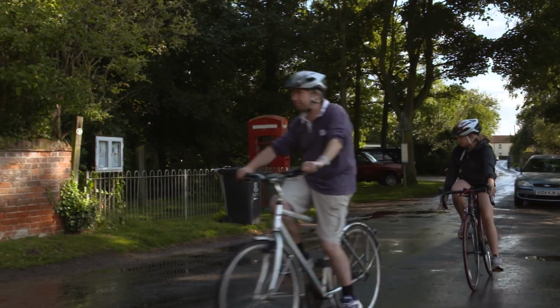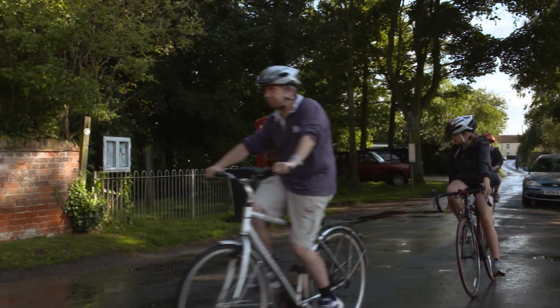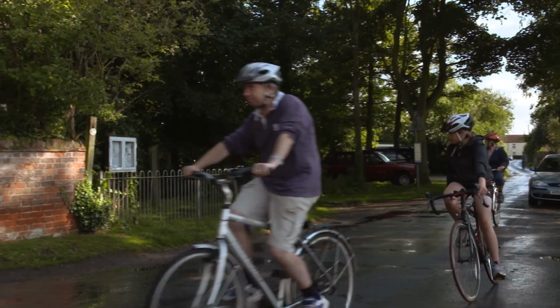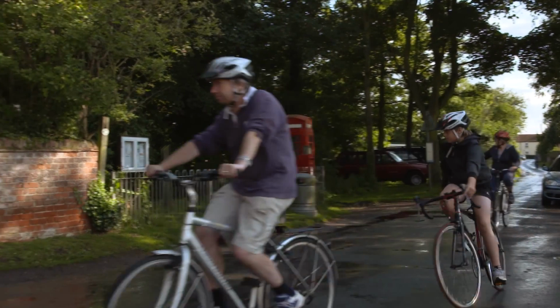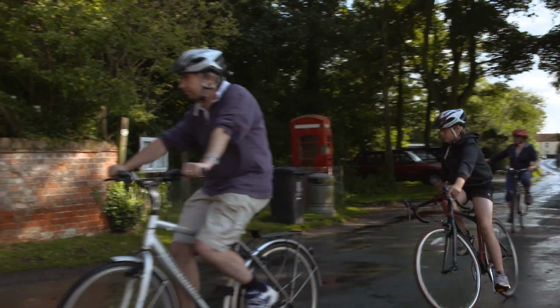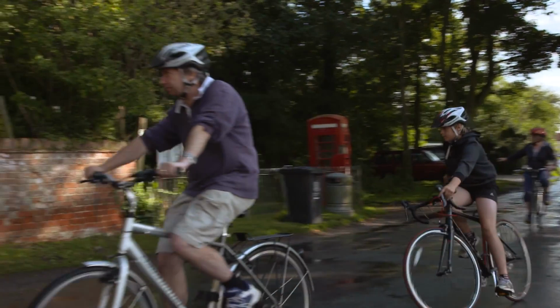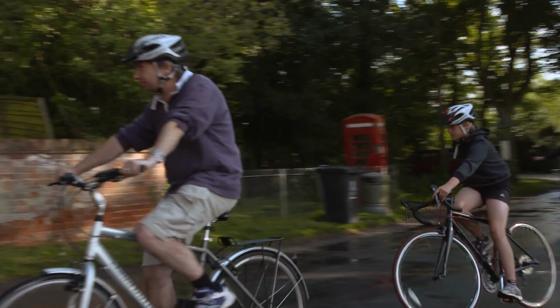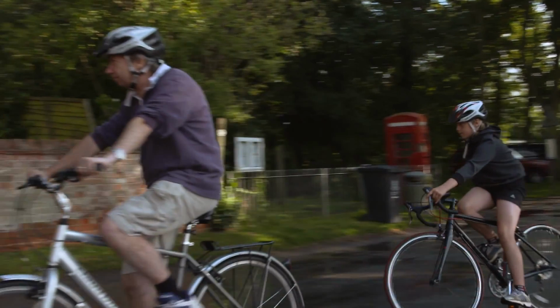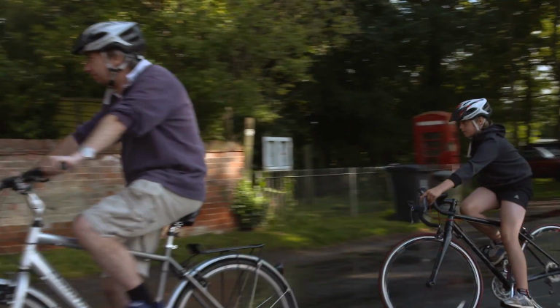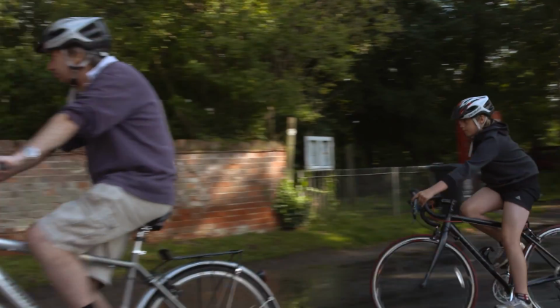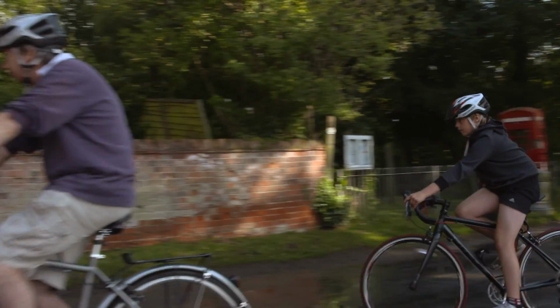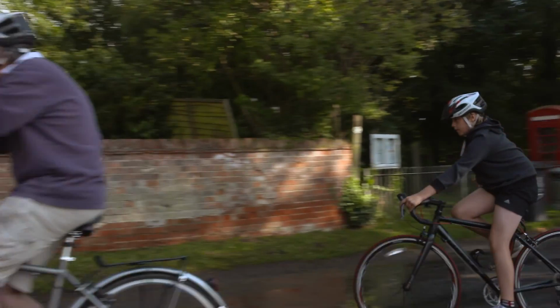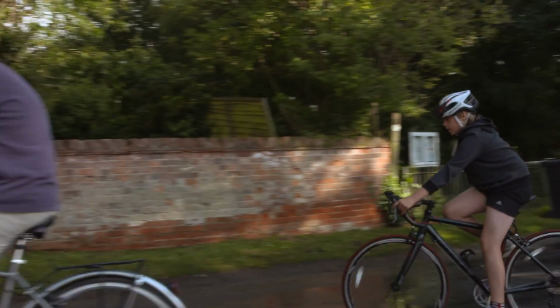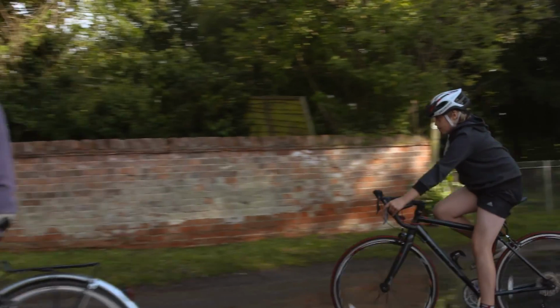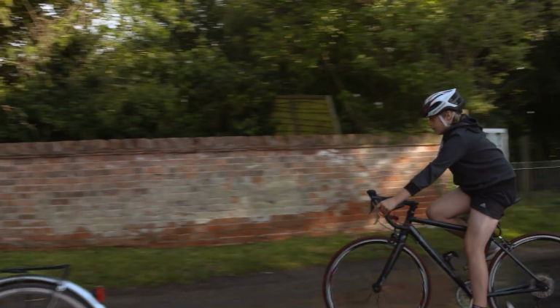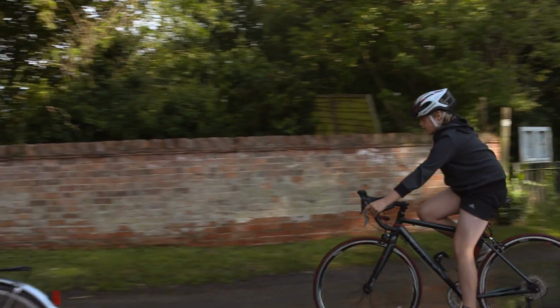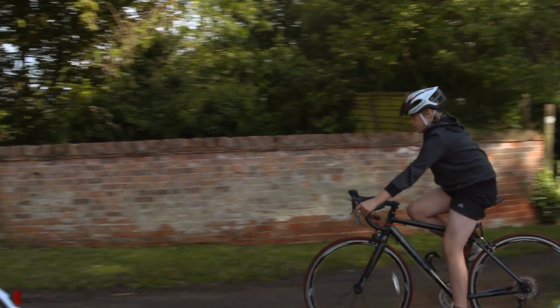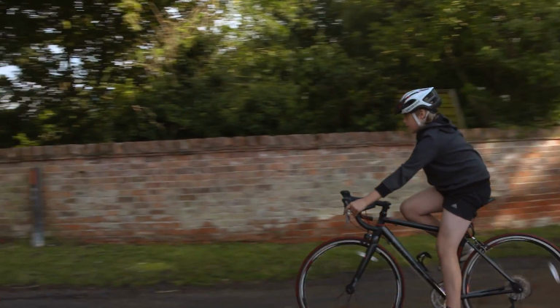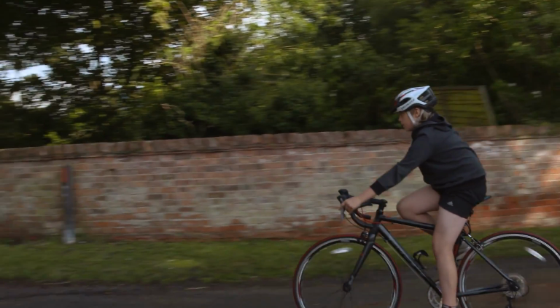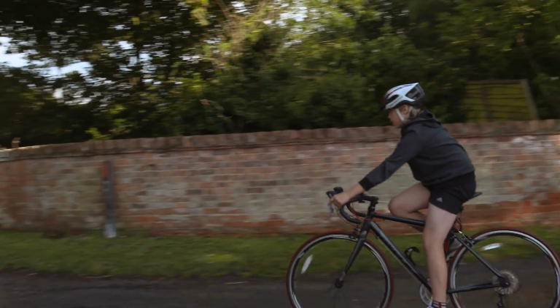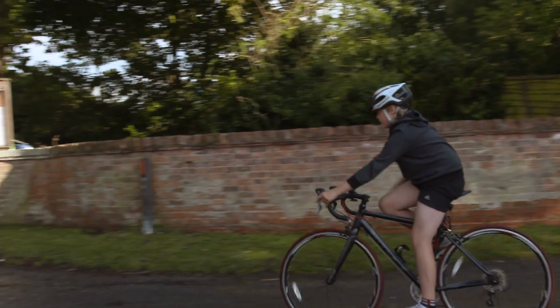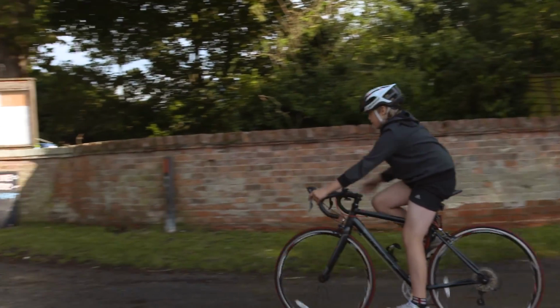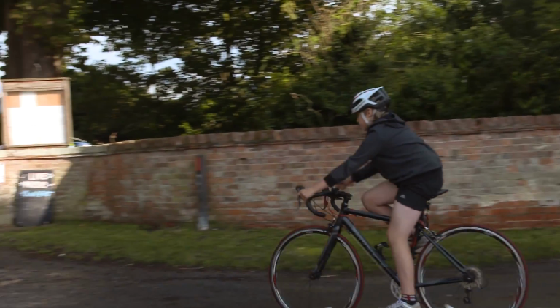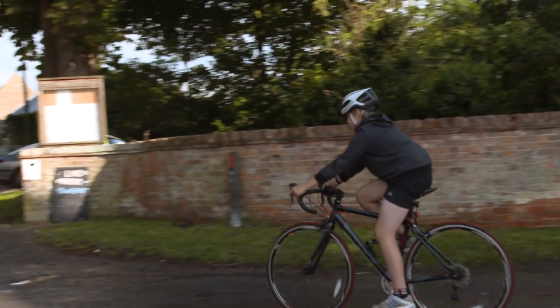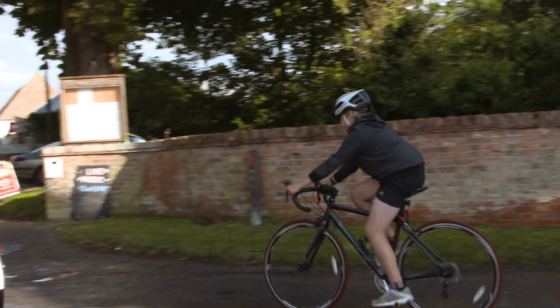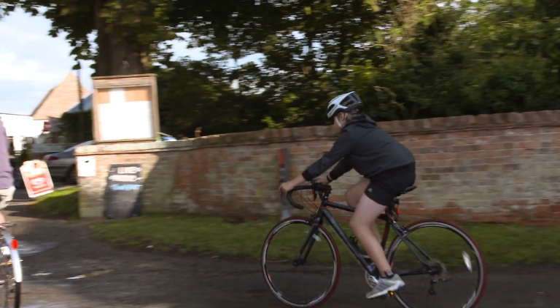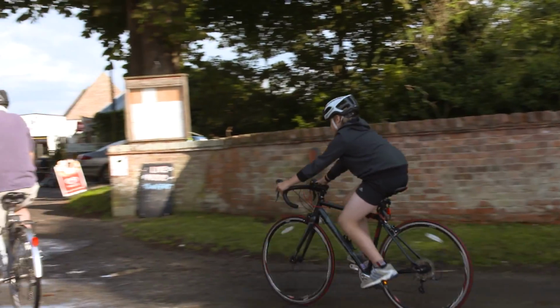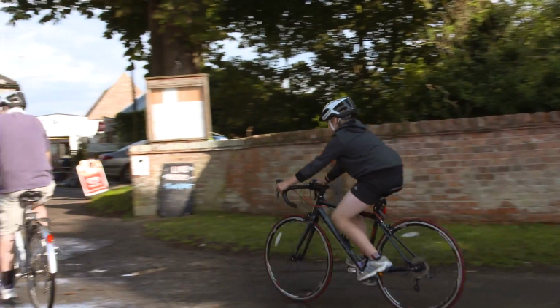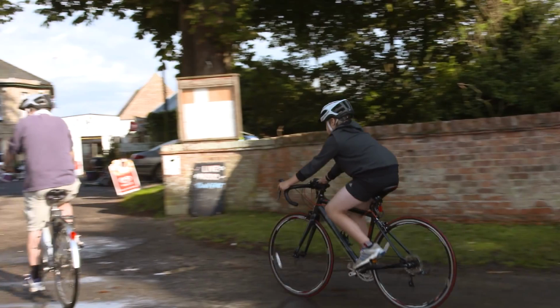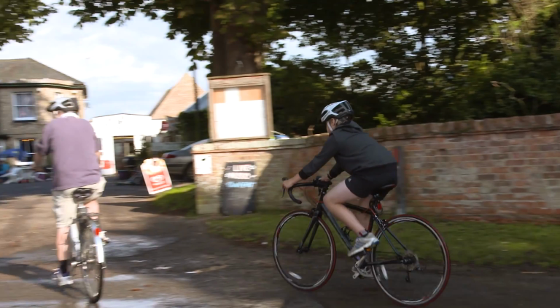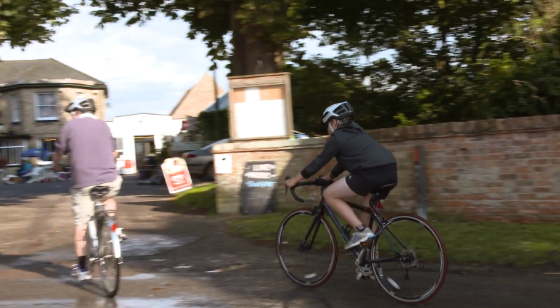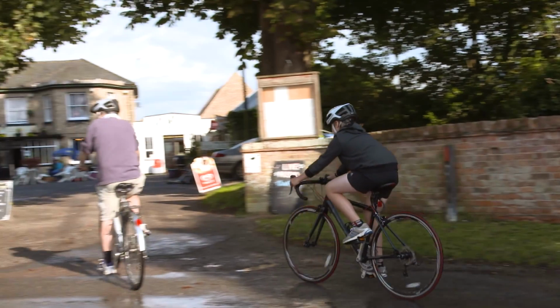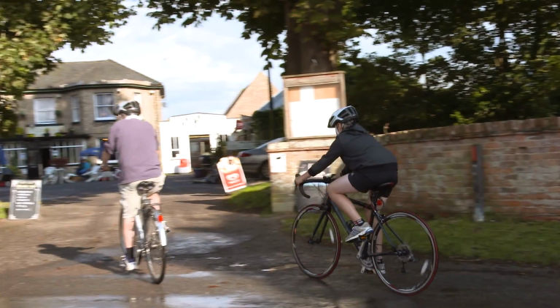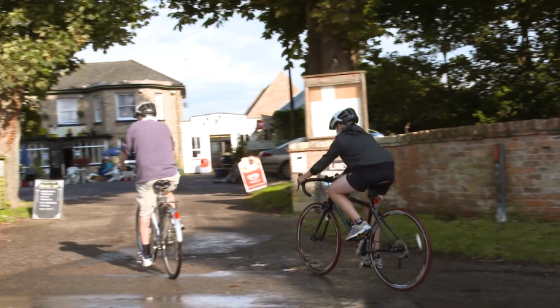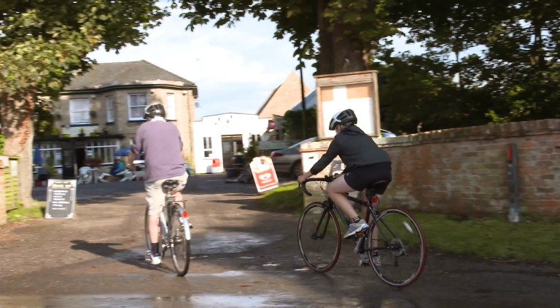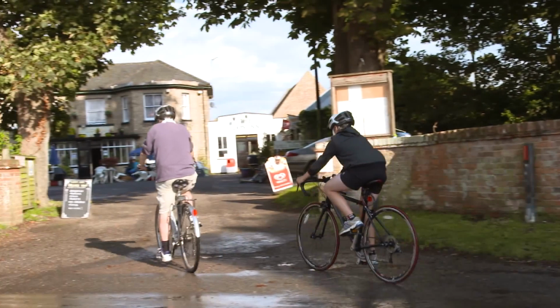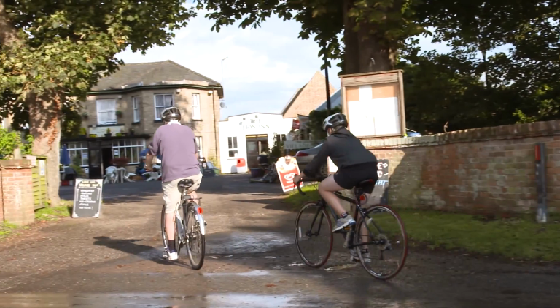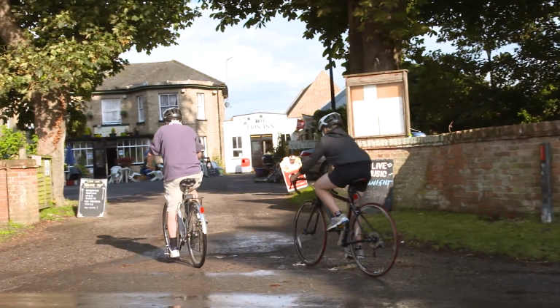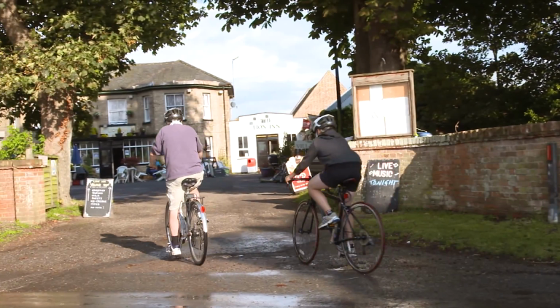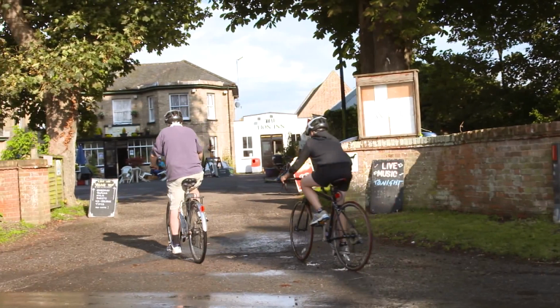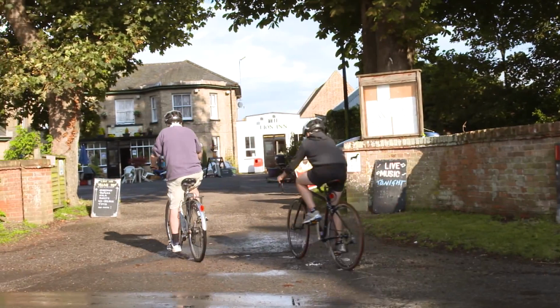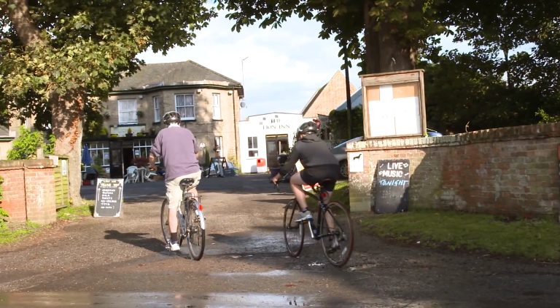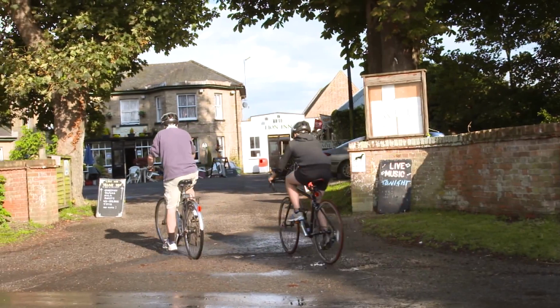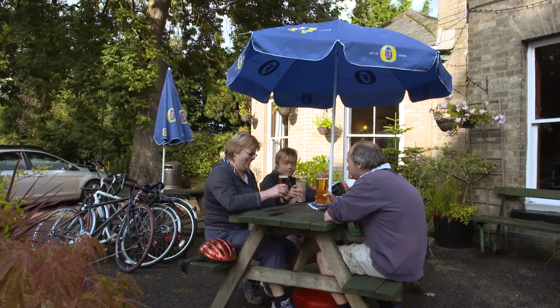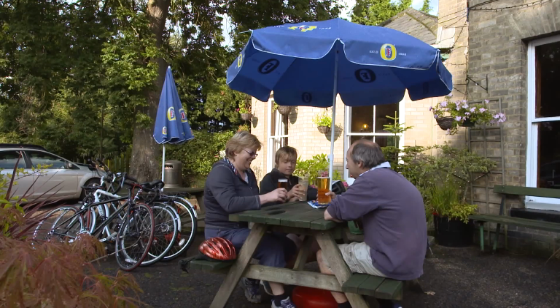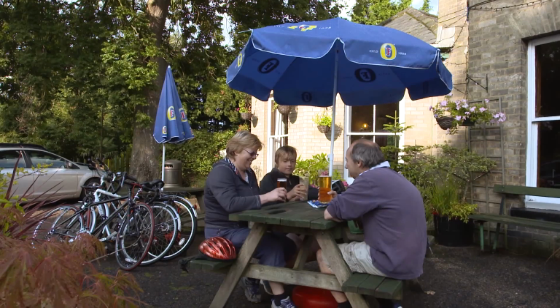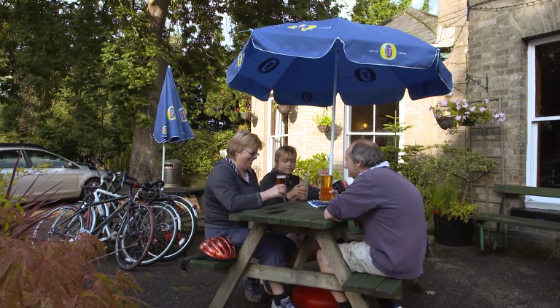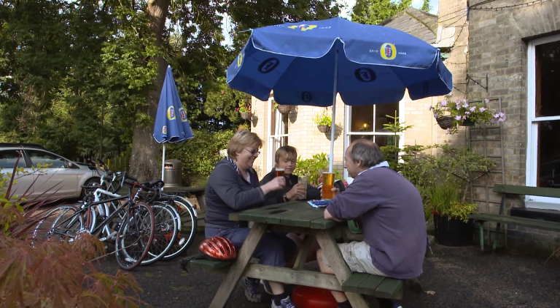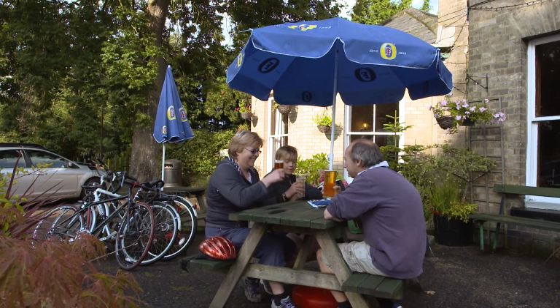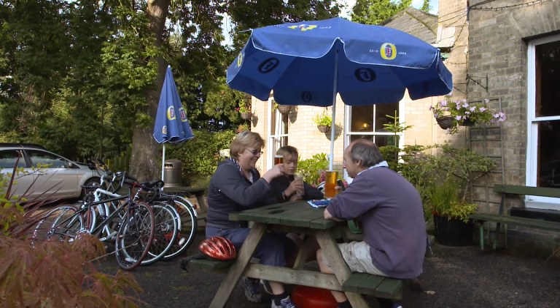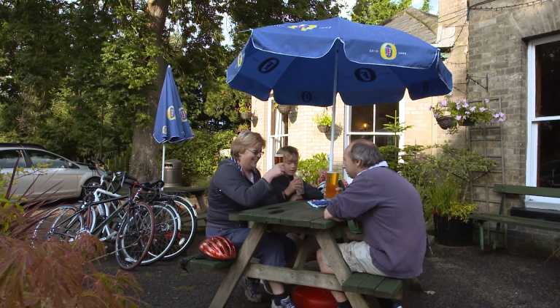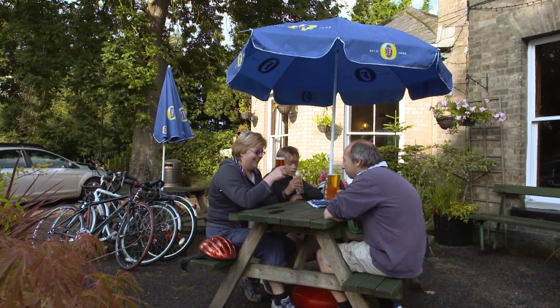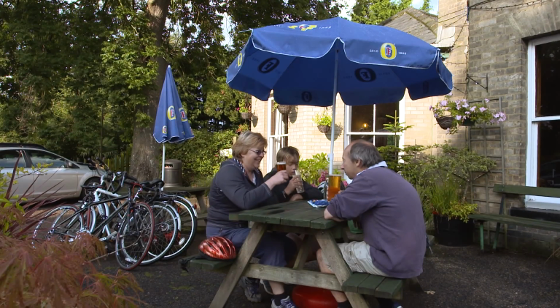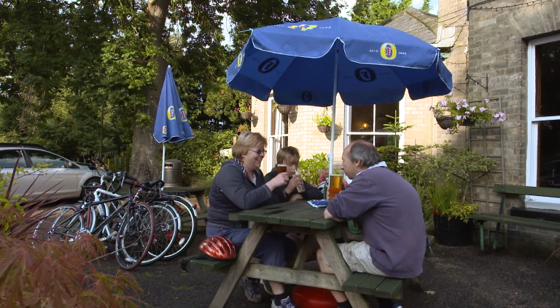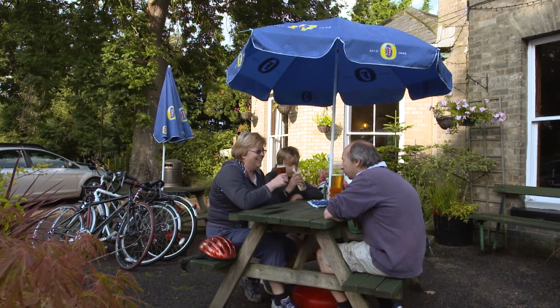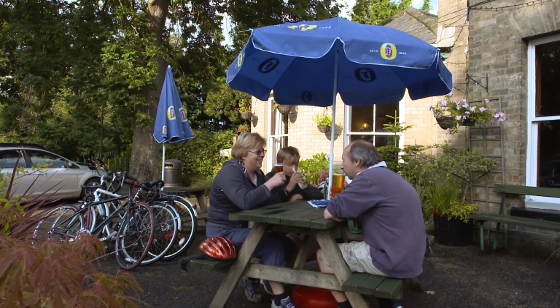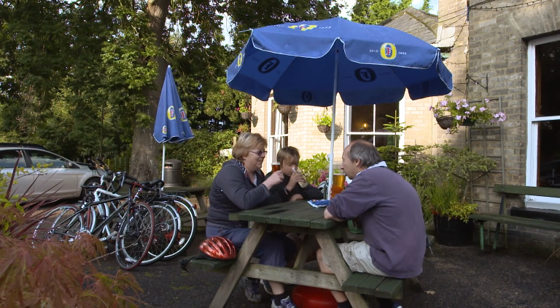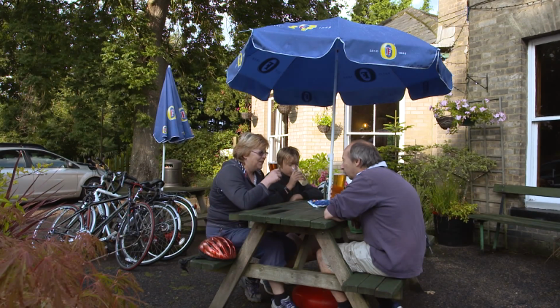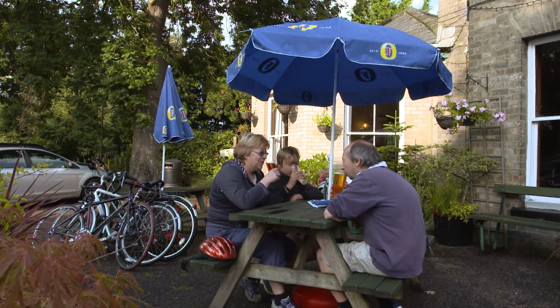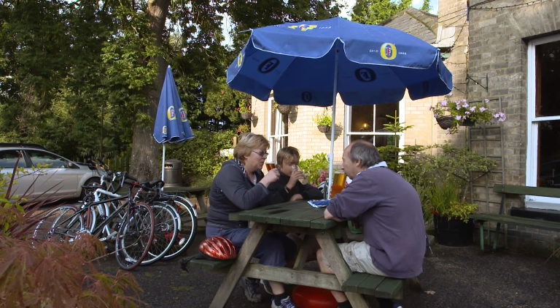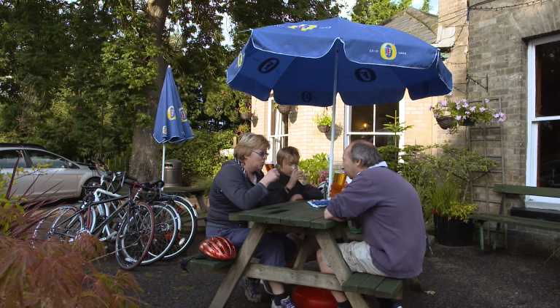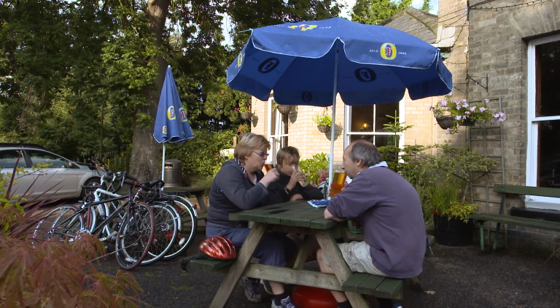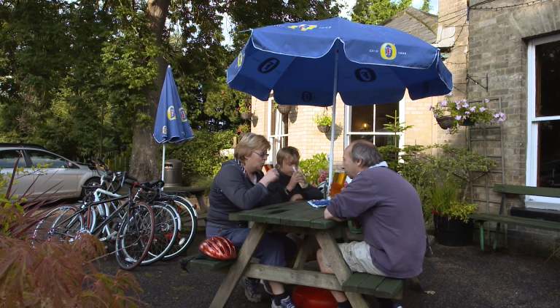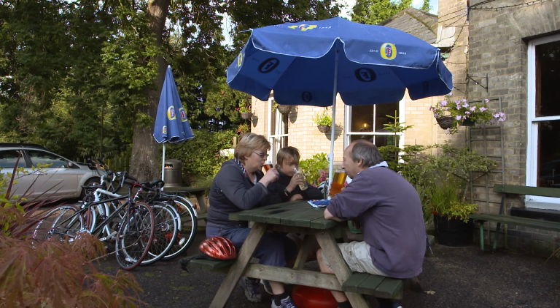With so much to do in this spectacular countryside, why not include the Norfolk trails on your next visit. See for yourselves.